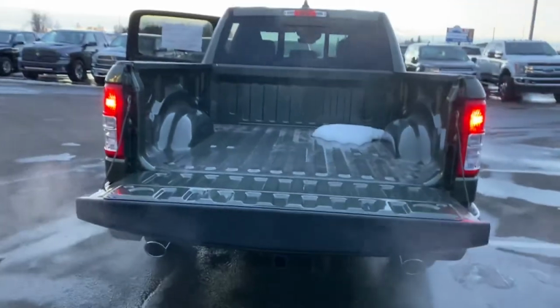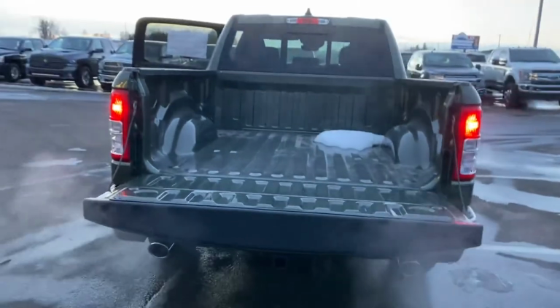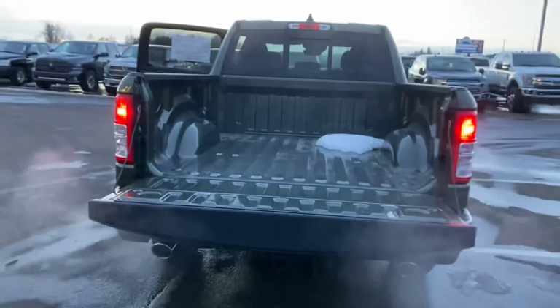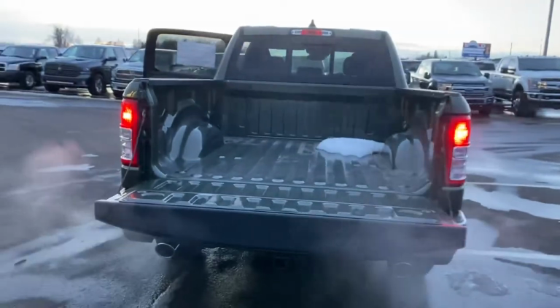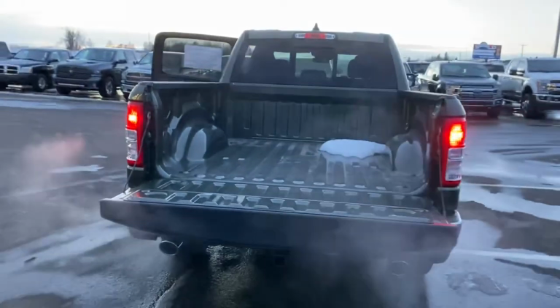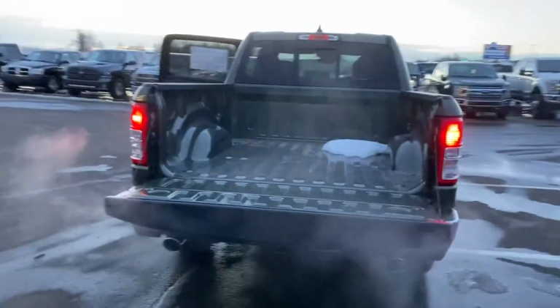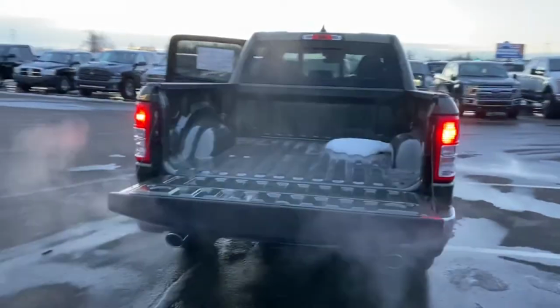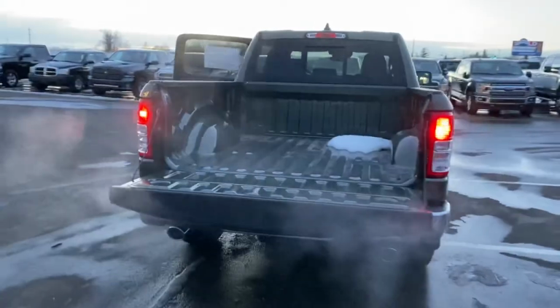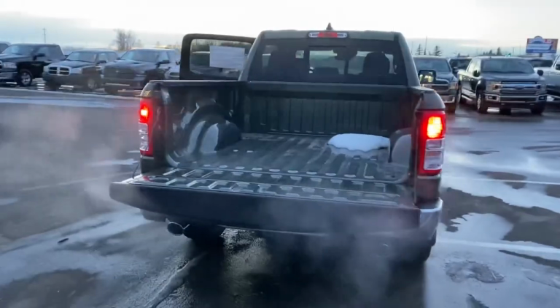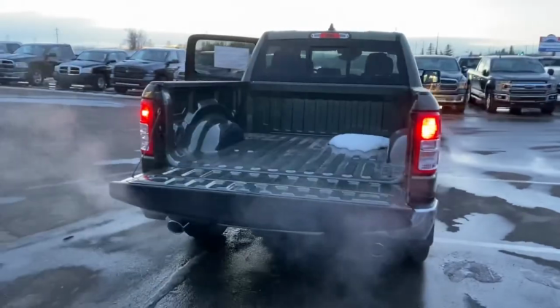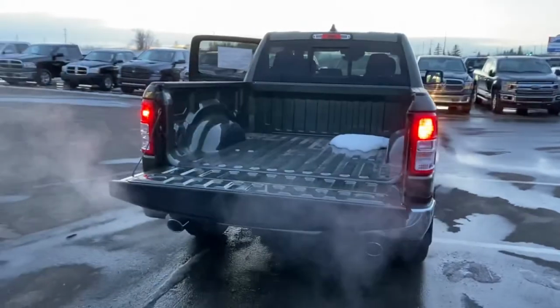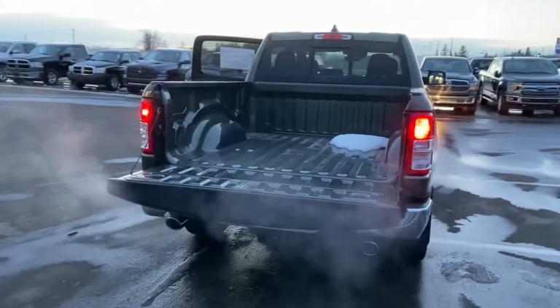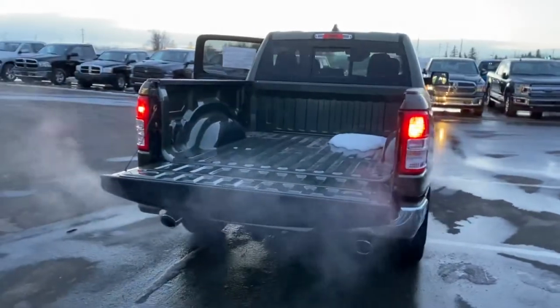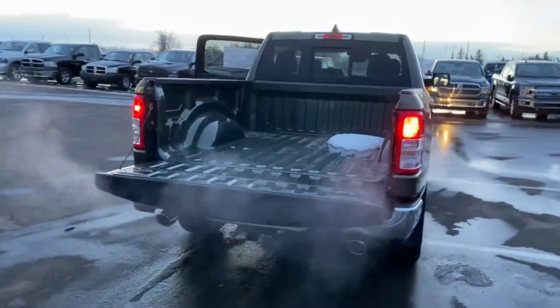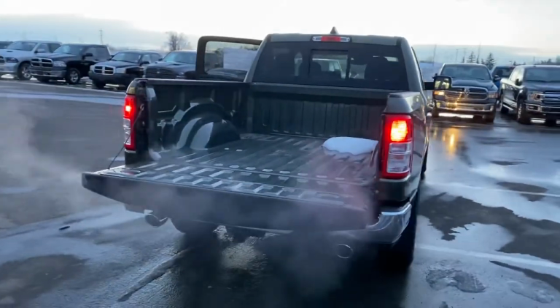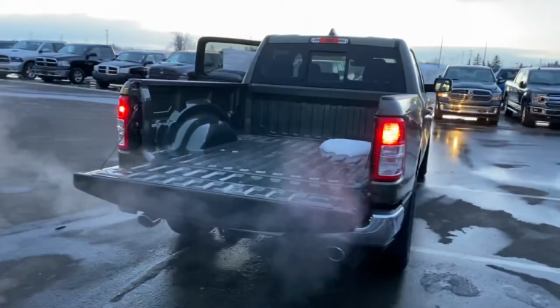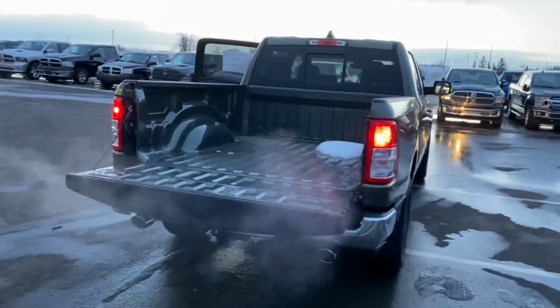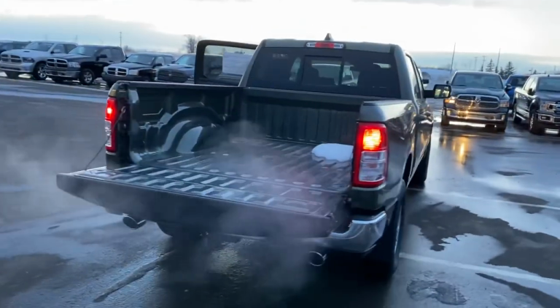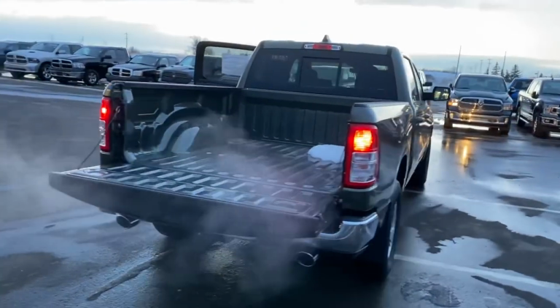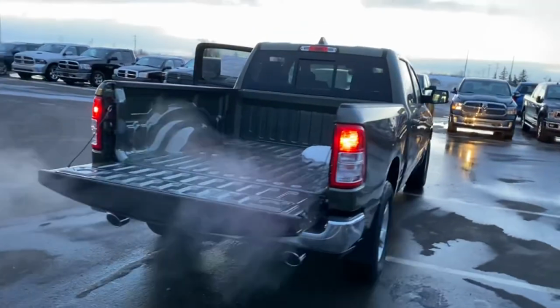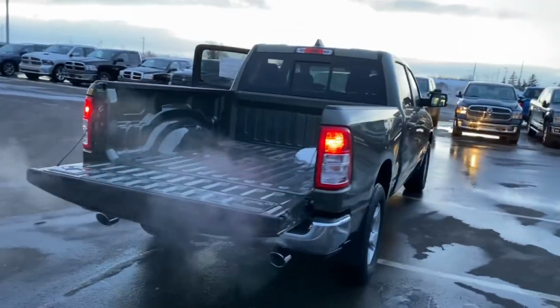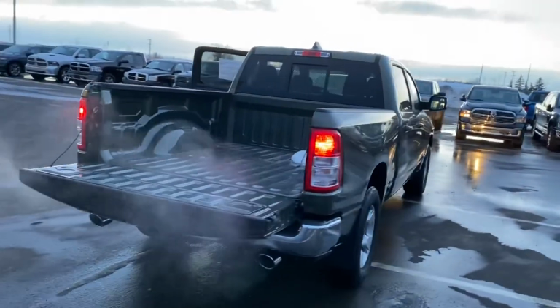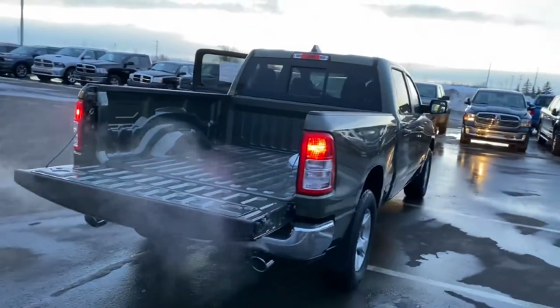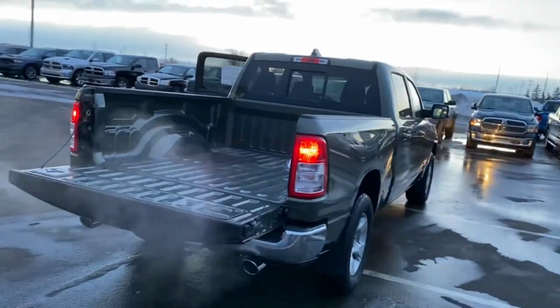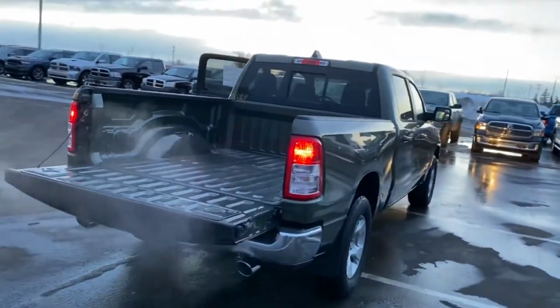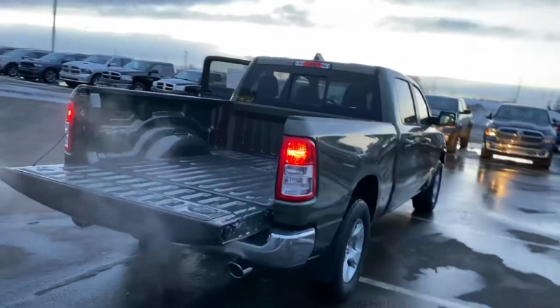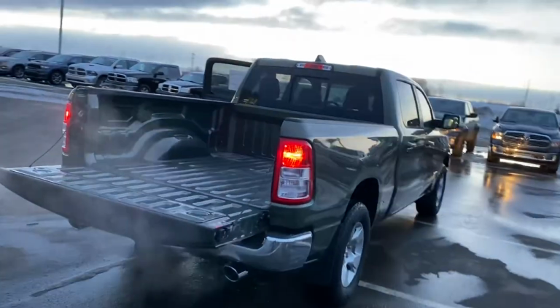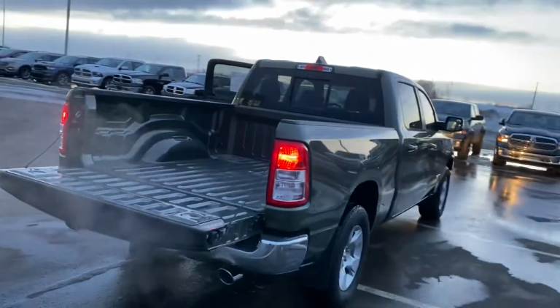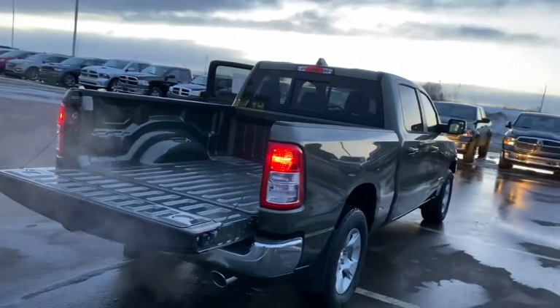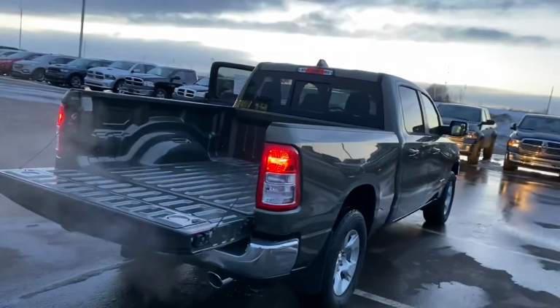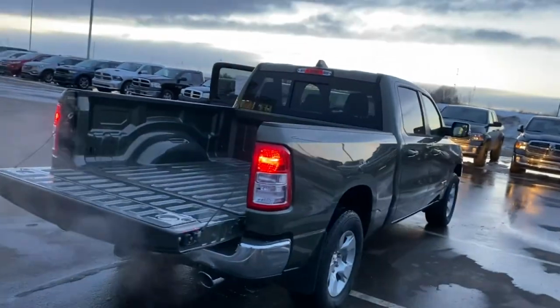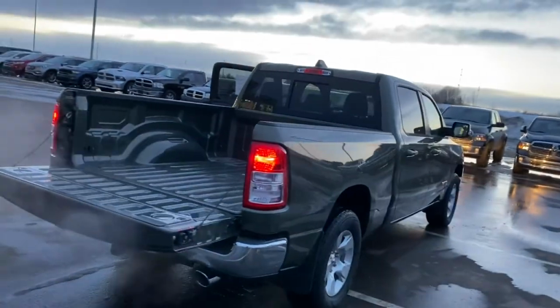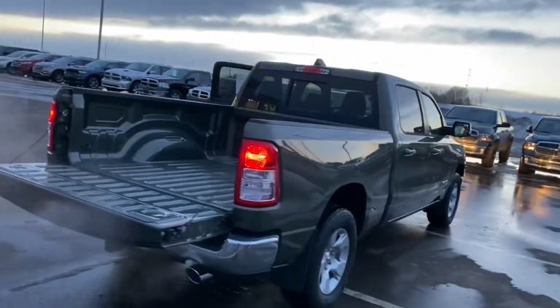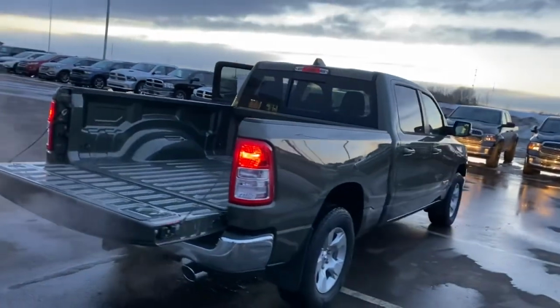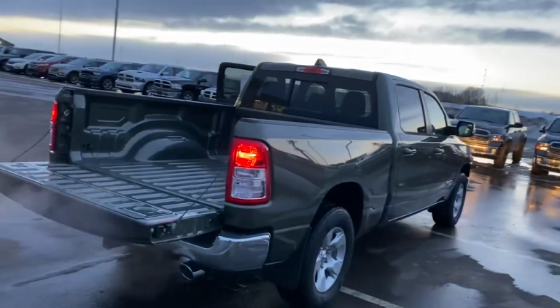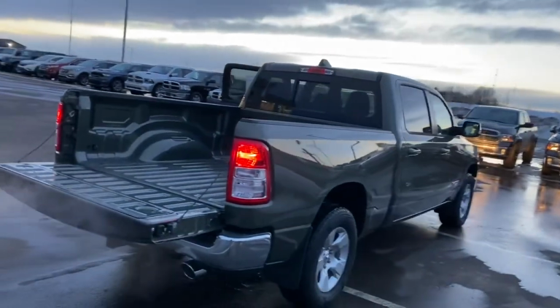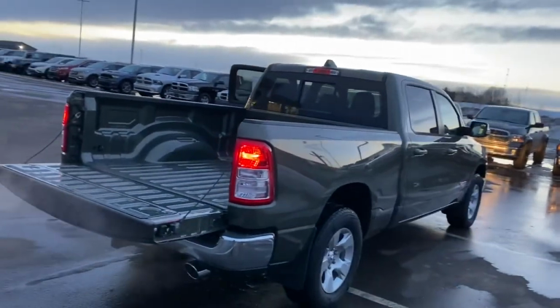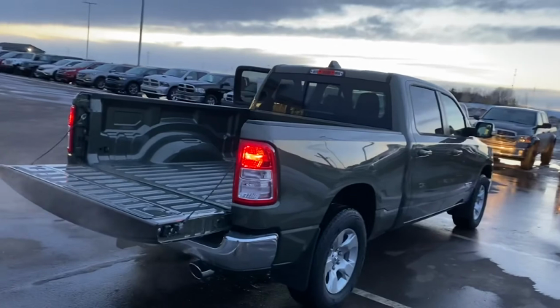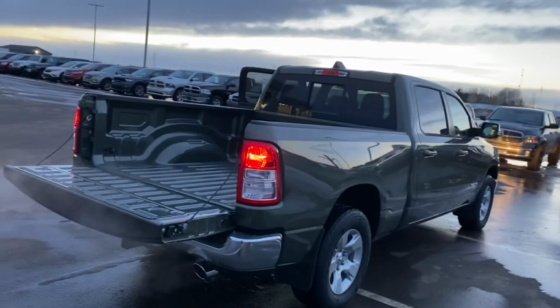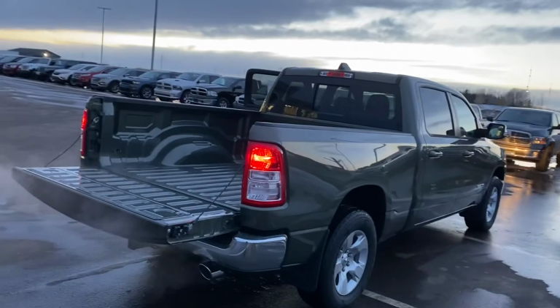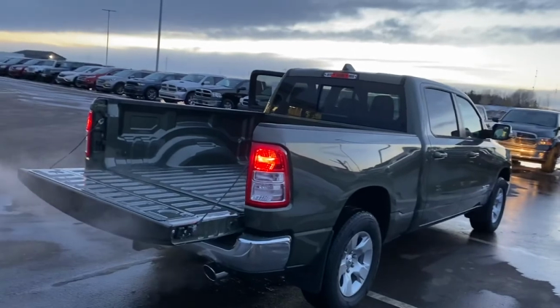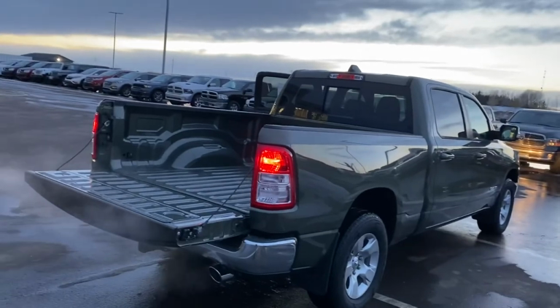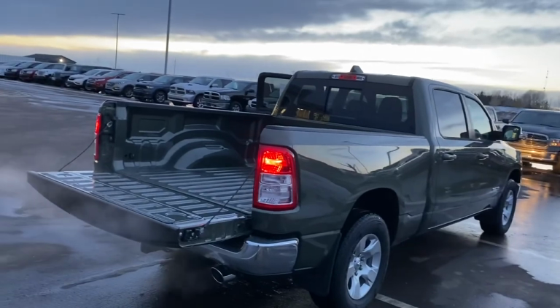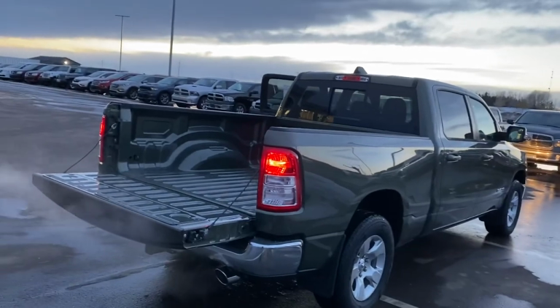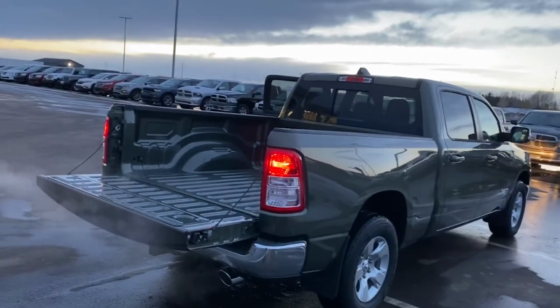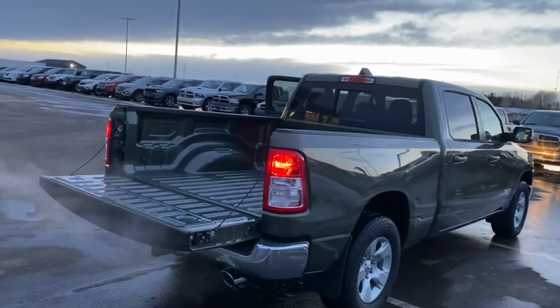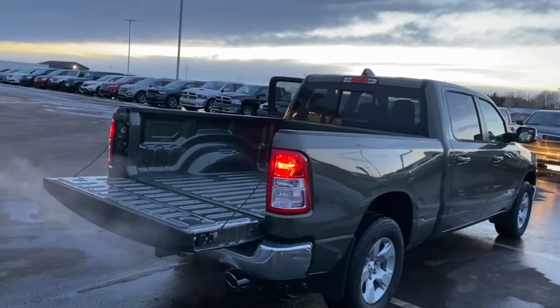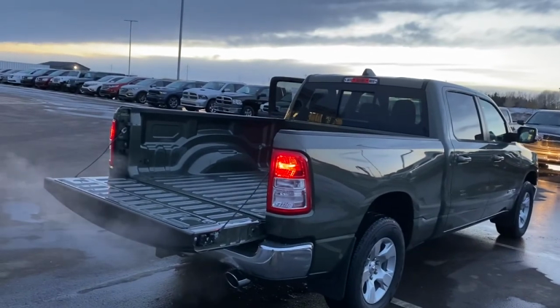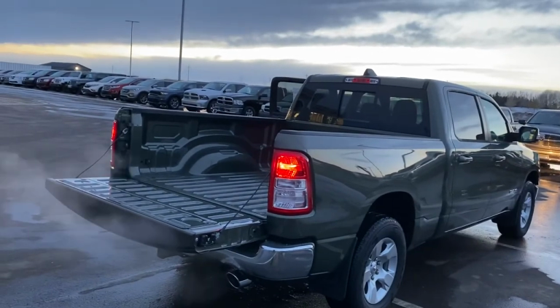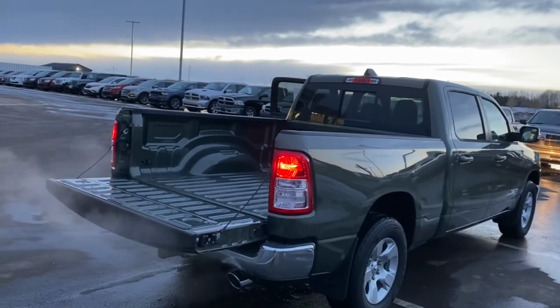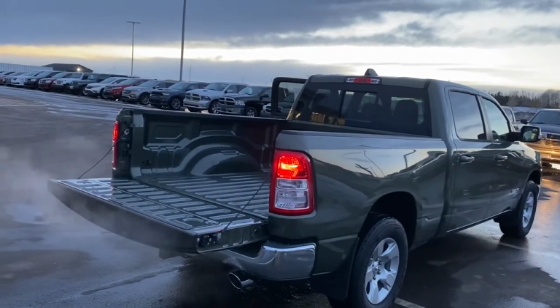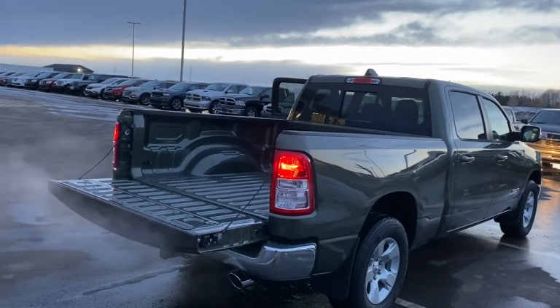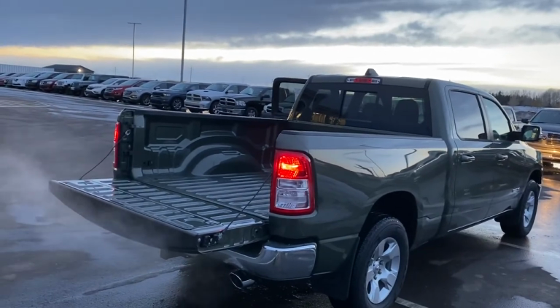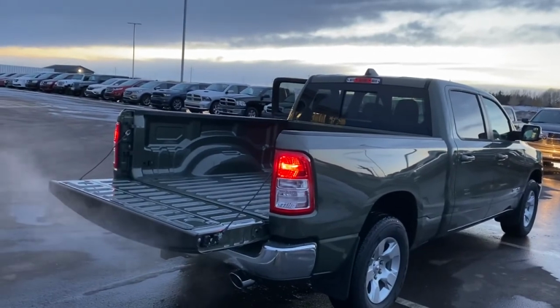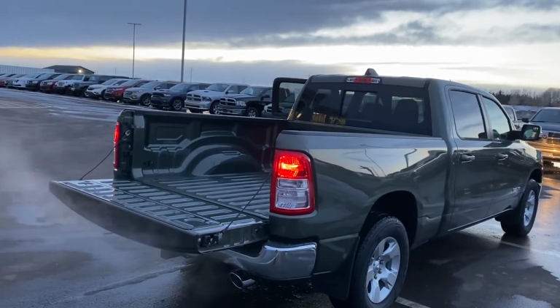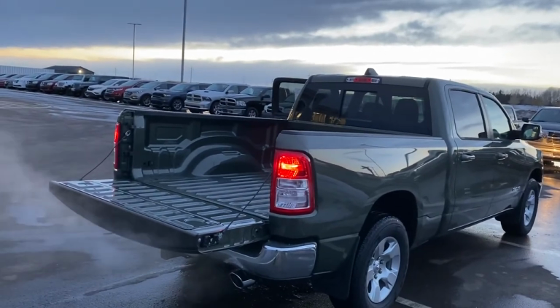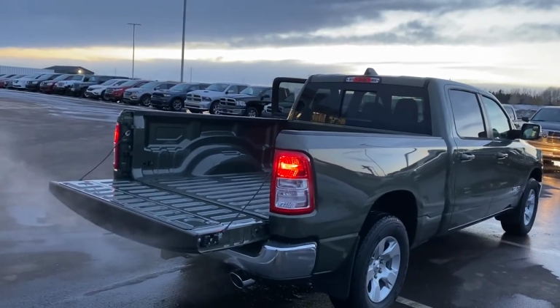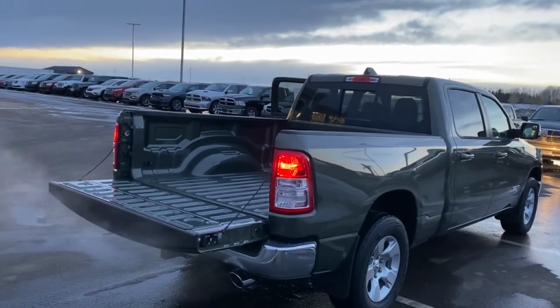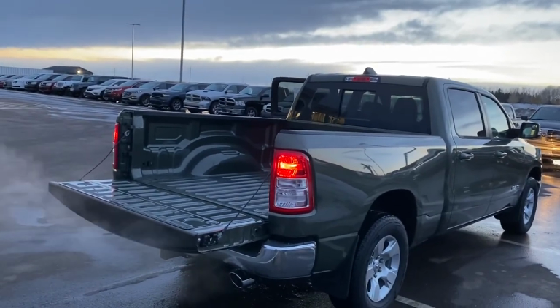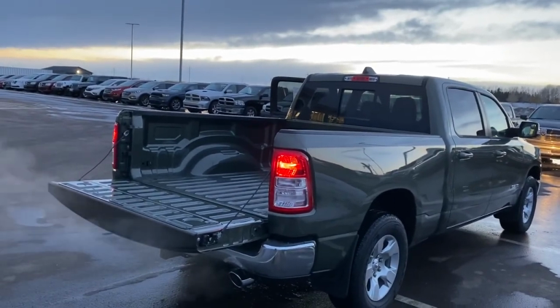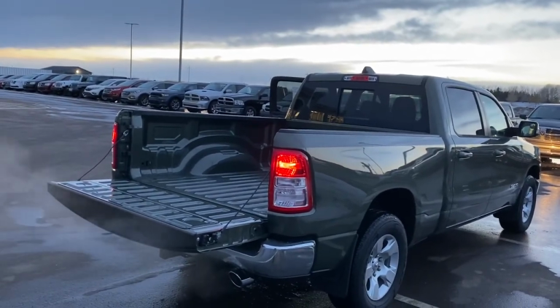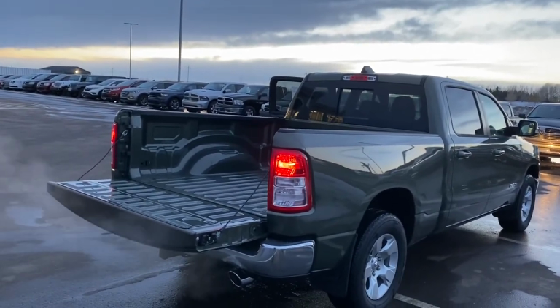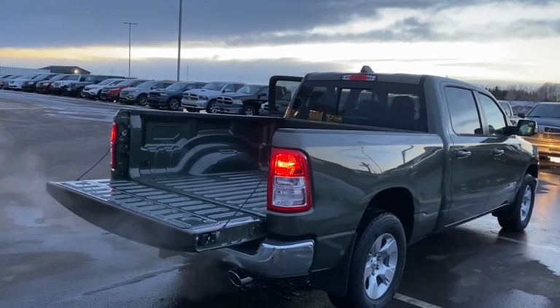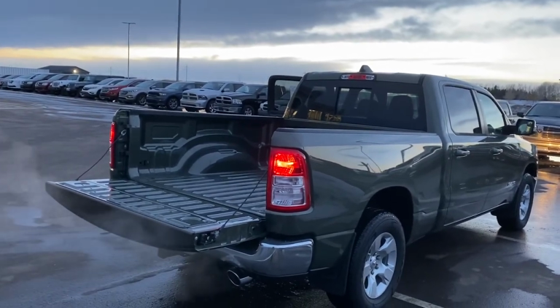For more information on this truck or to book a test drive, contact us today at Lucas at StrathmoreDodge.com.